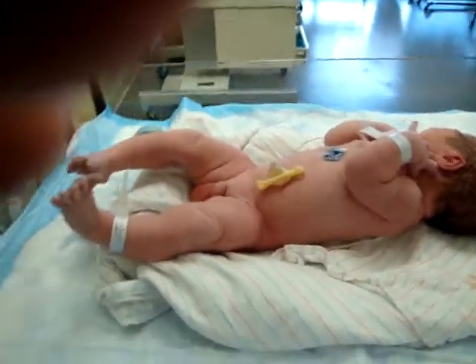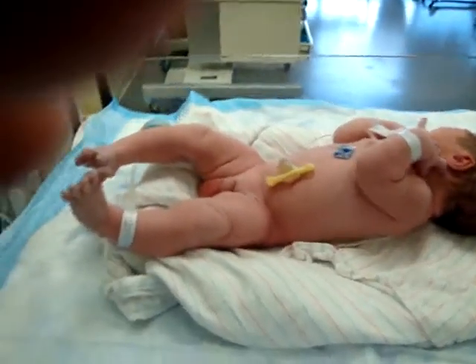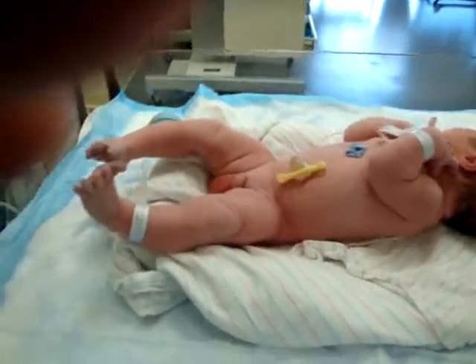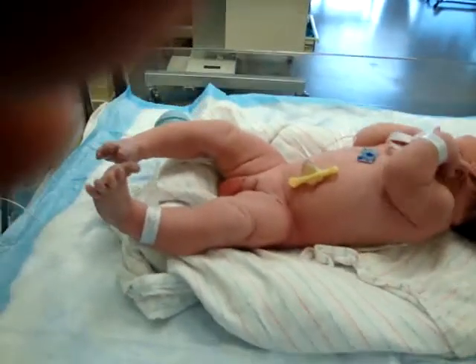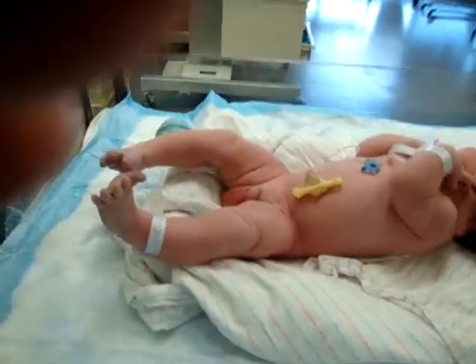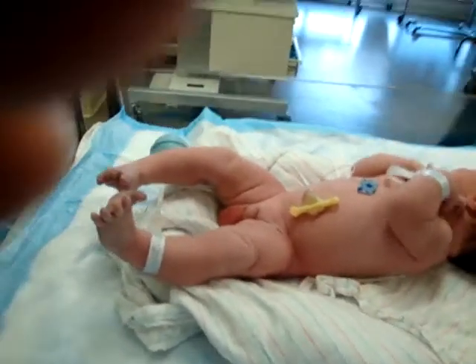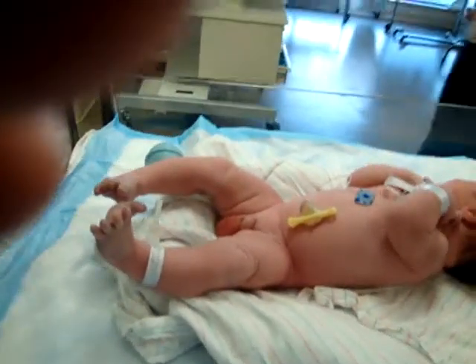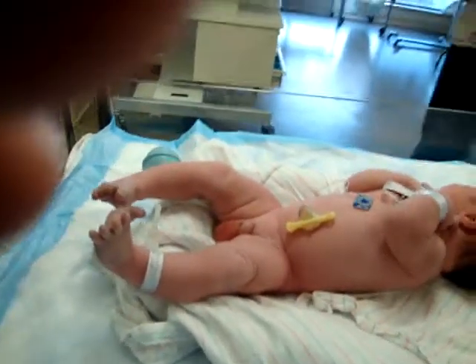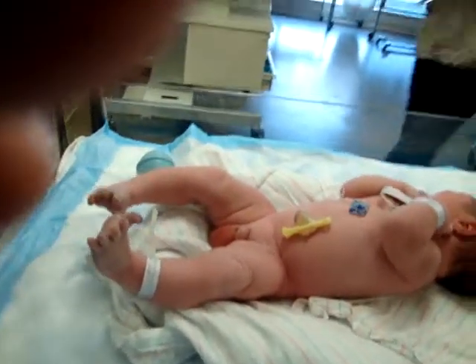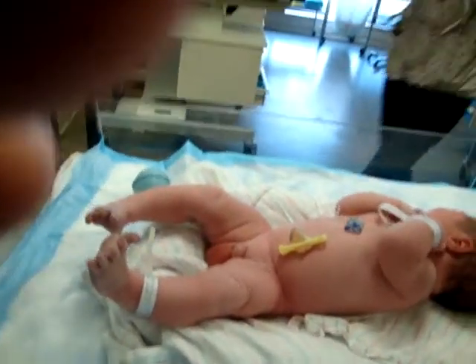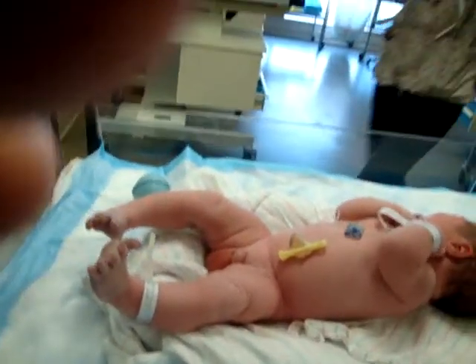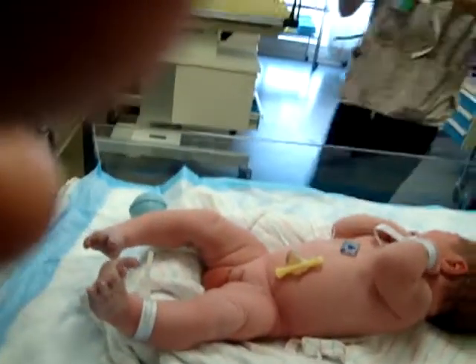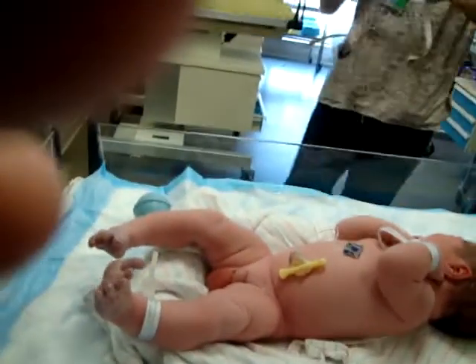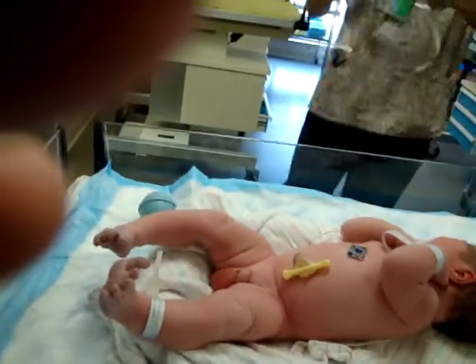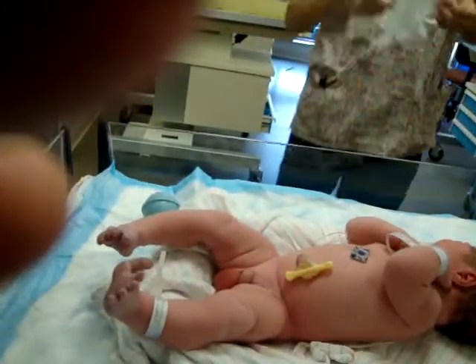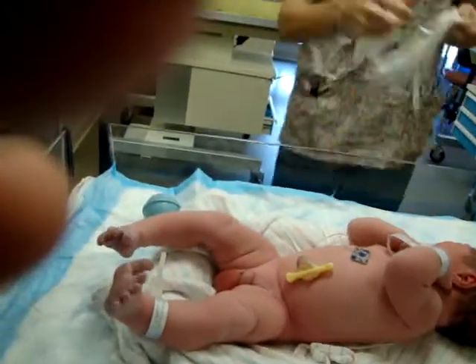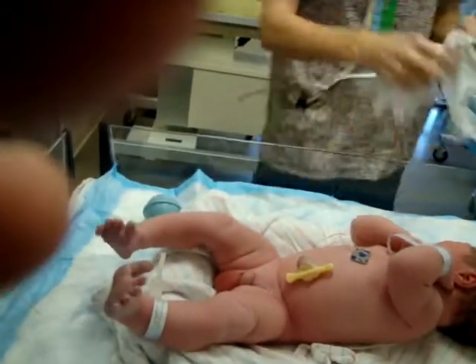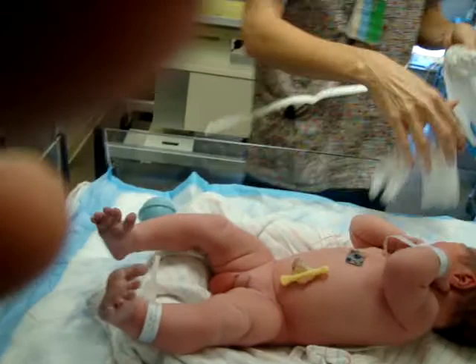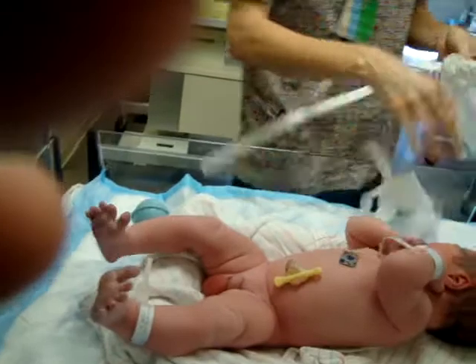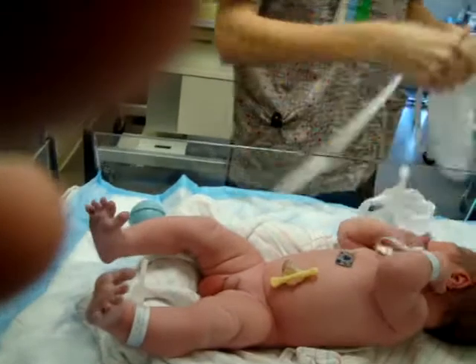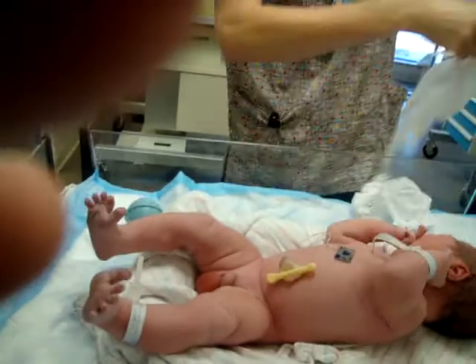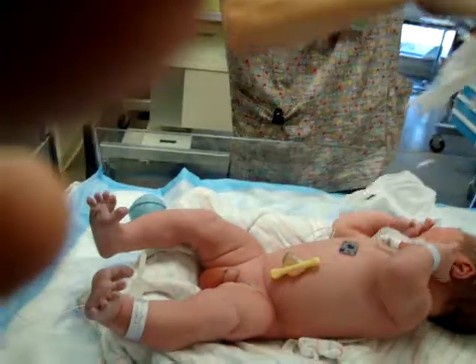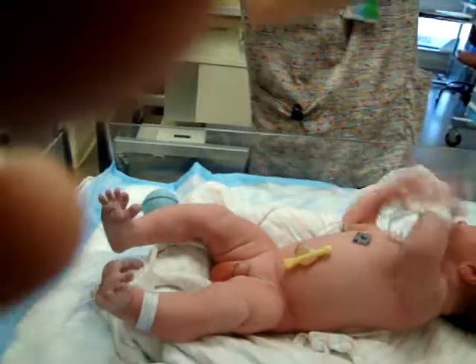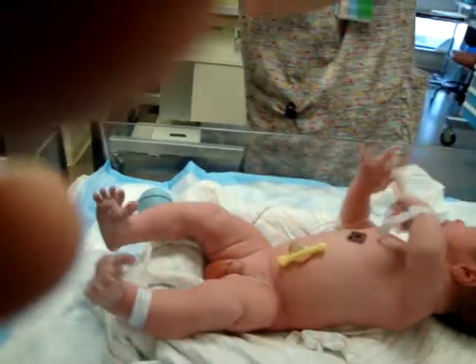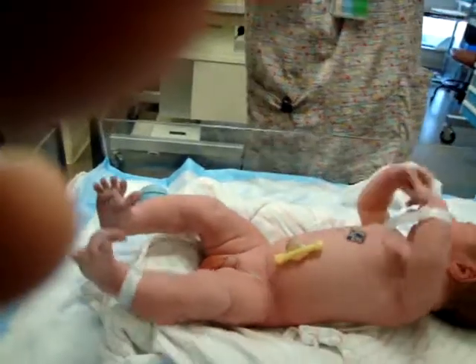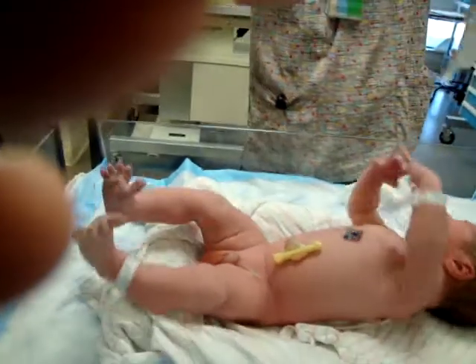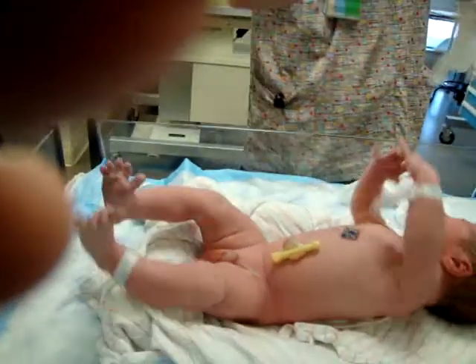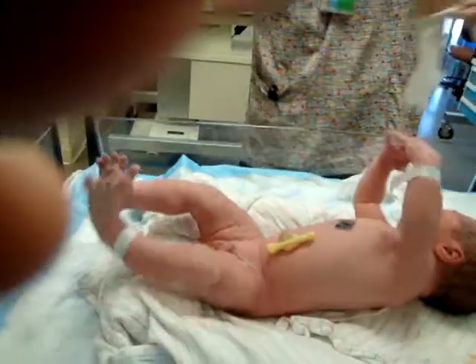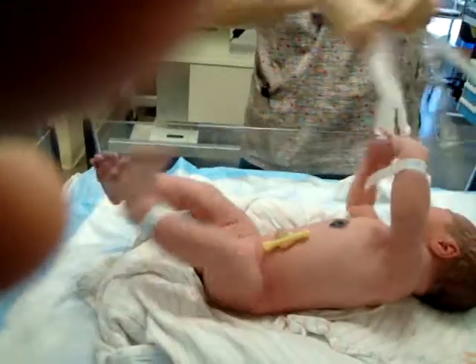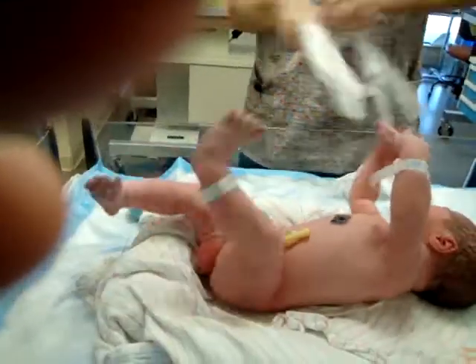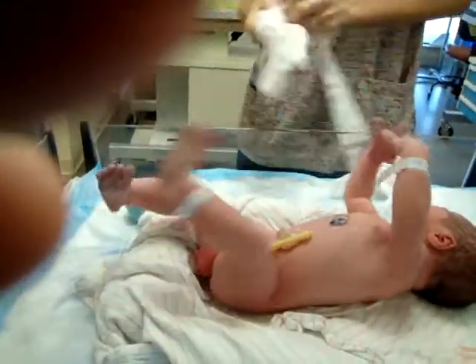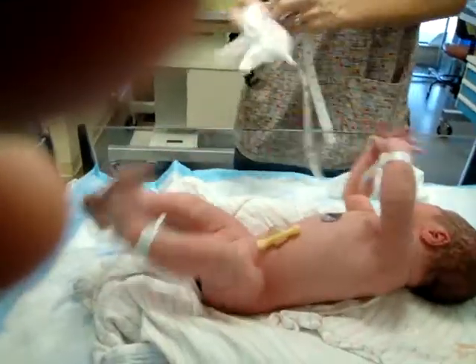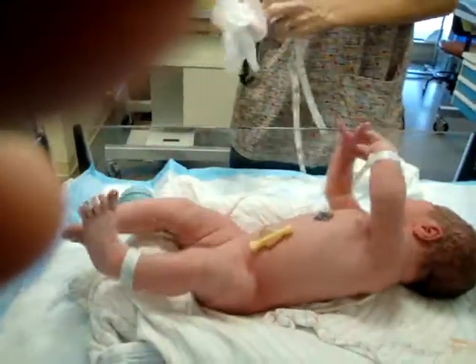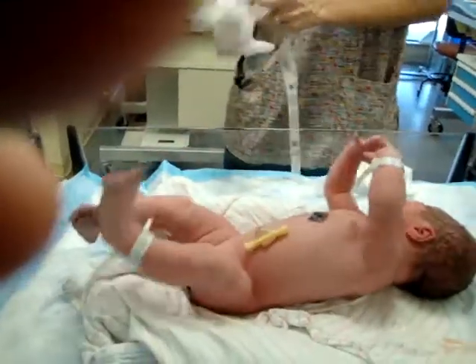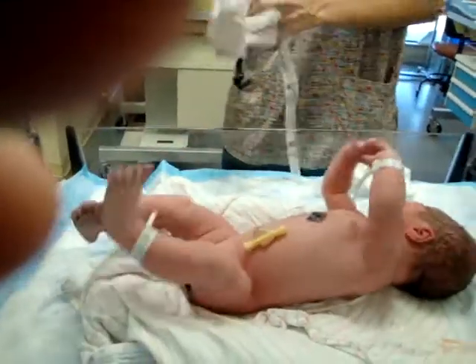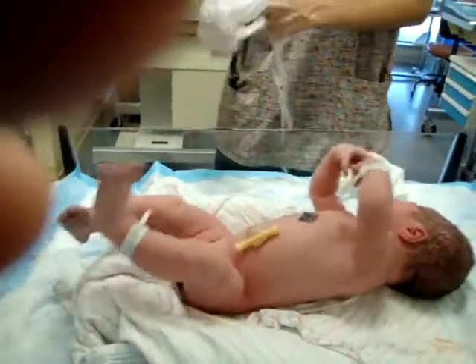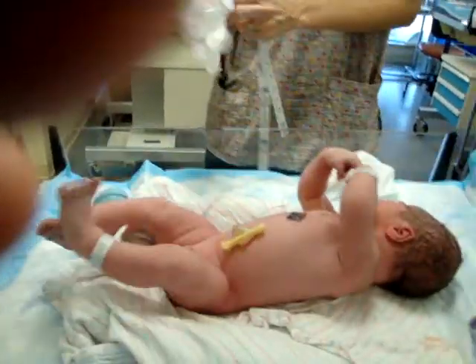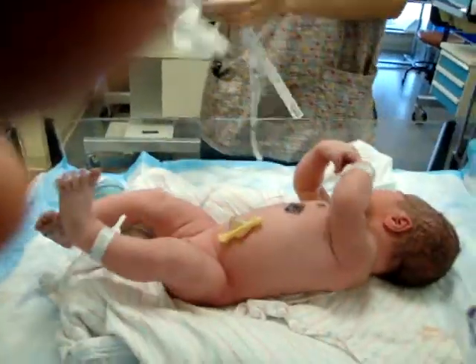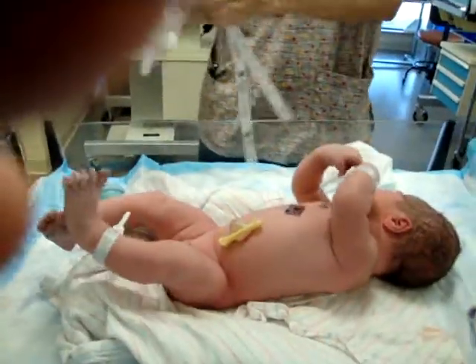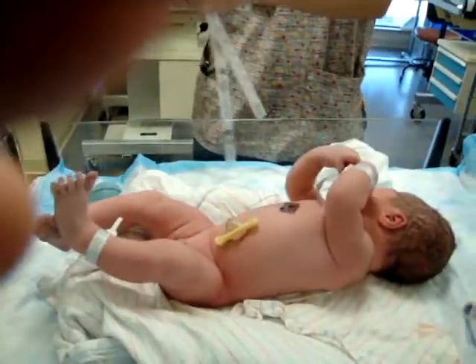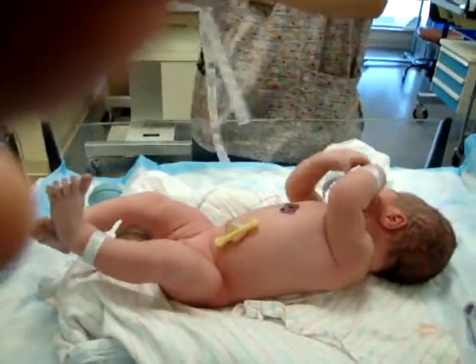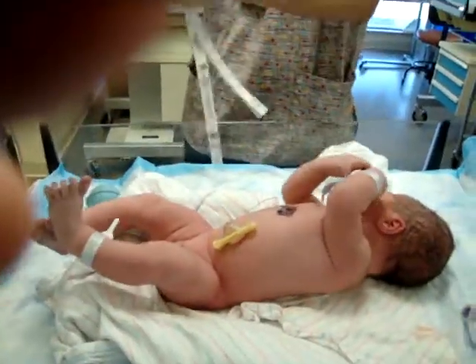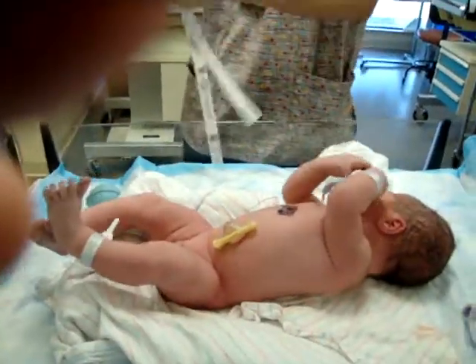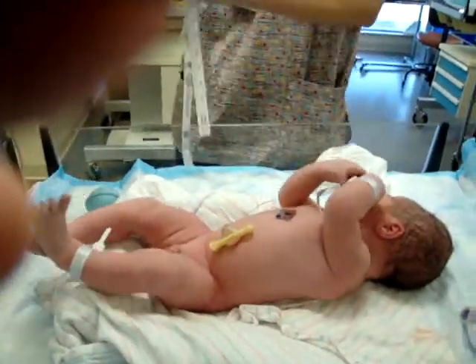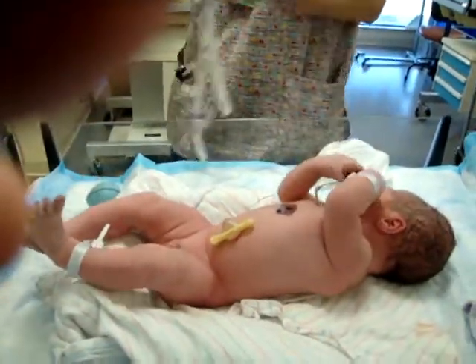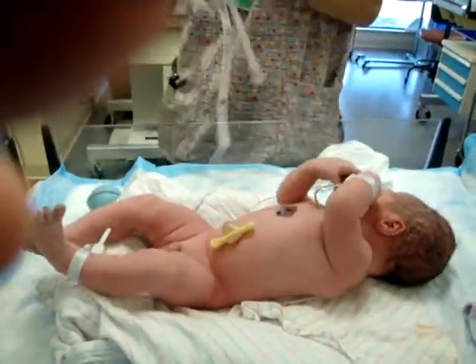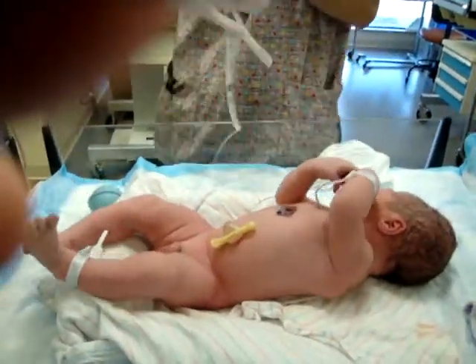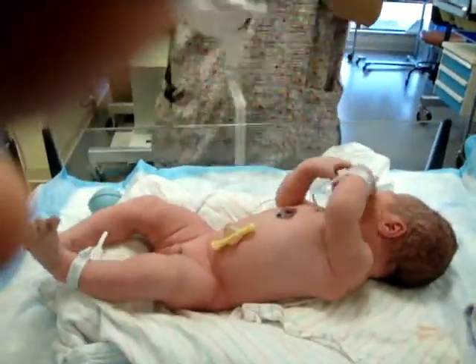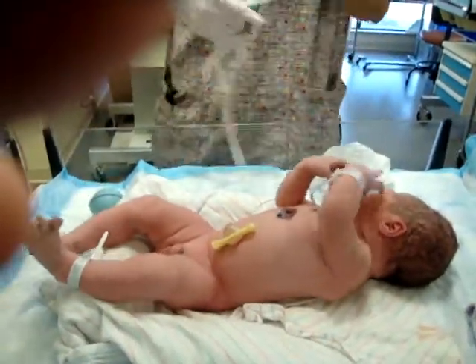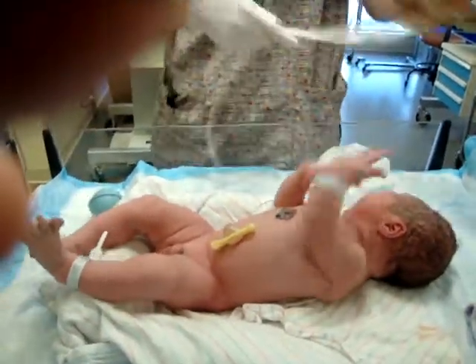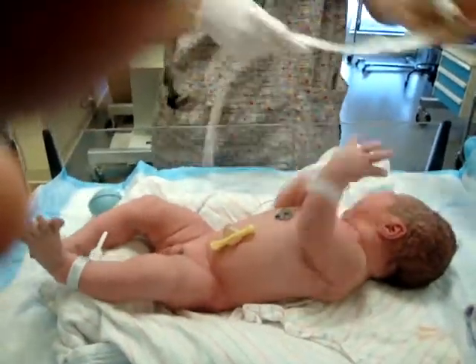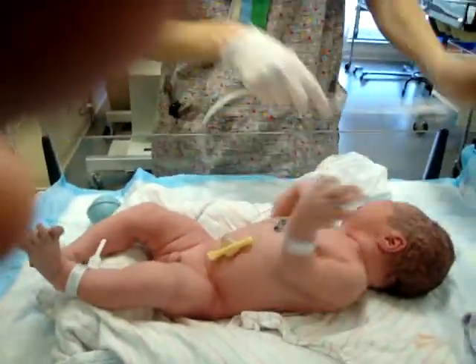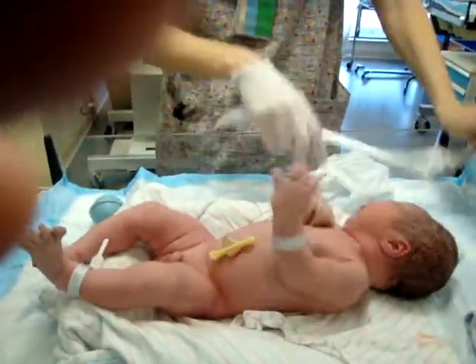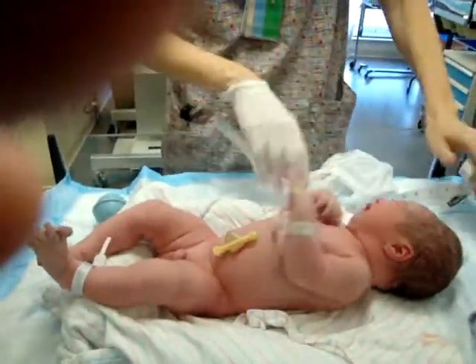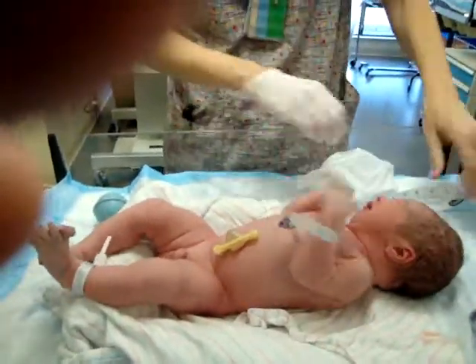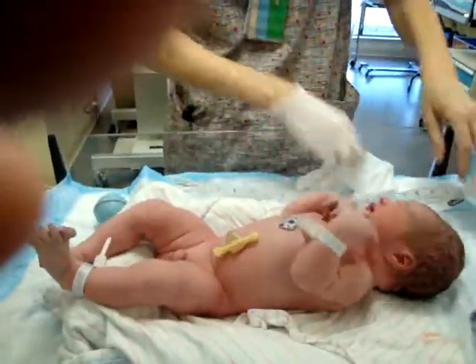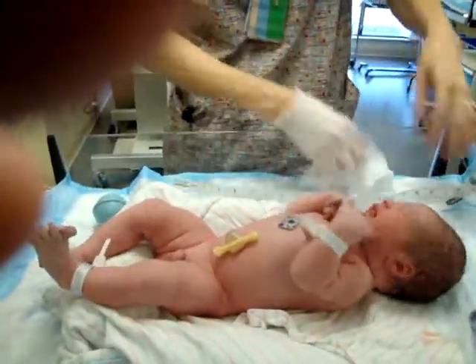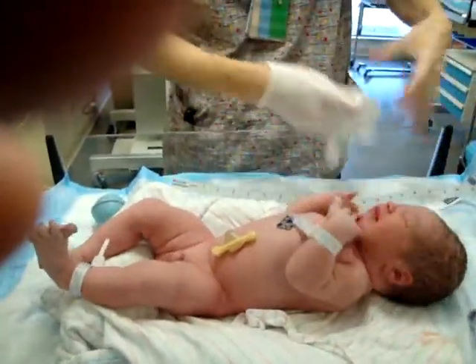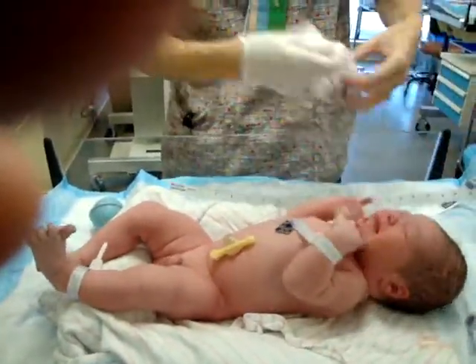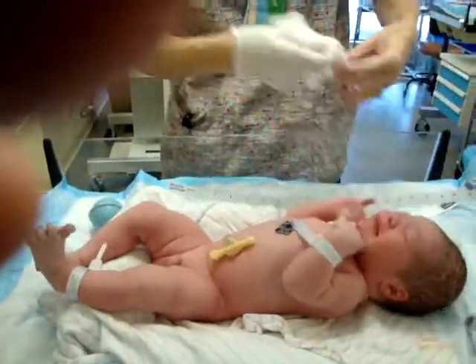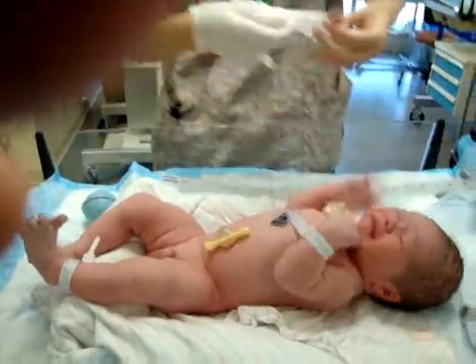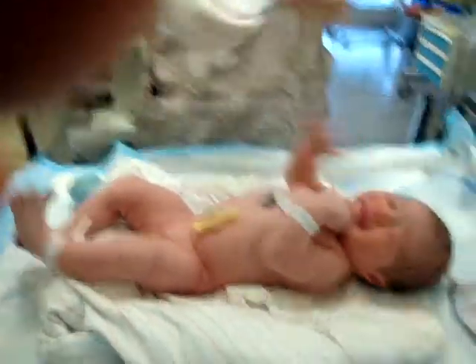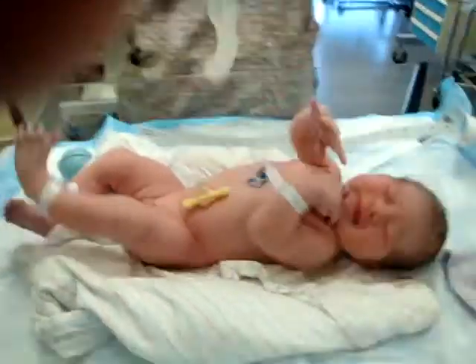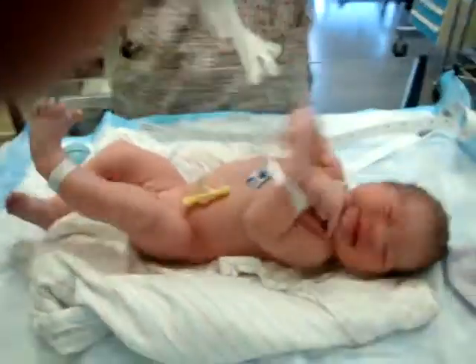Are his feet pink enough? Yeah, he has feet, Peter. Fine. Feet and hands are a little bit purple sometimes. Okay.